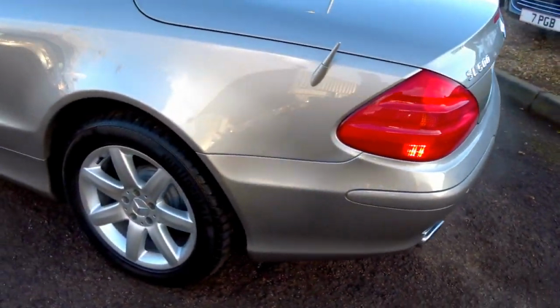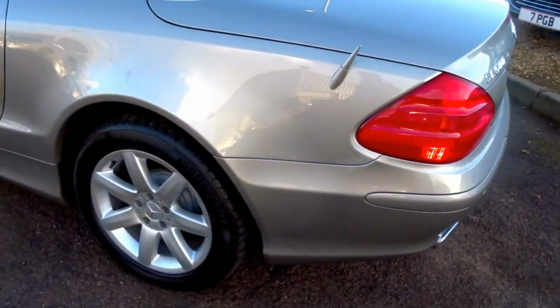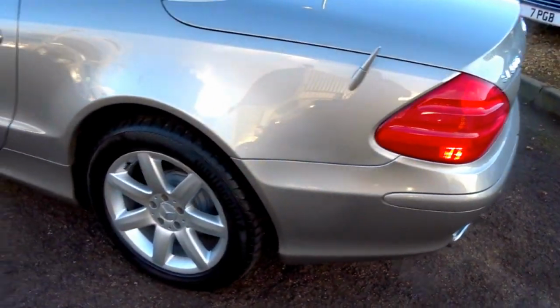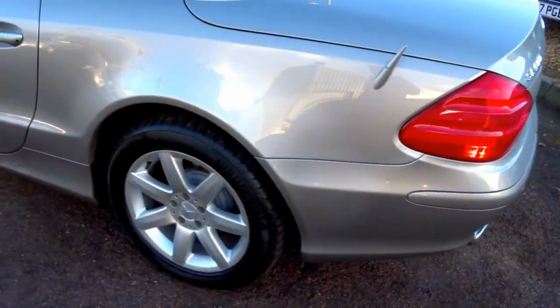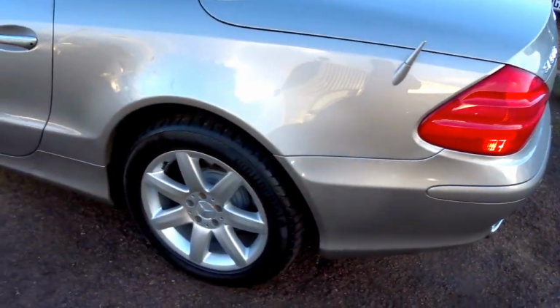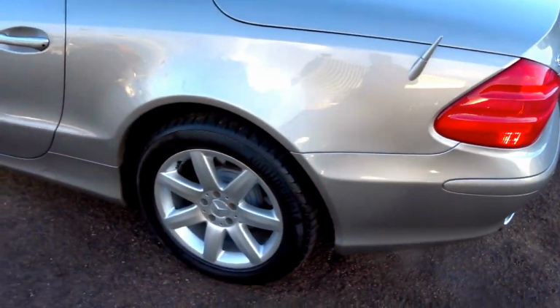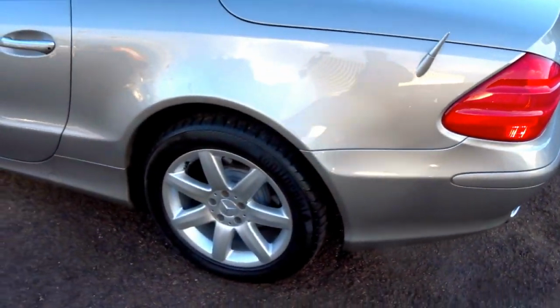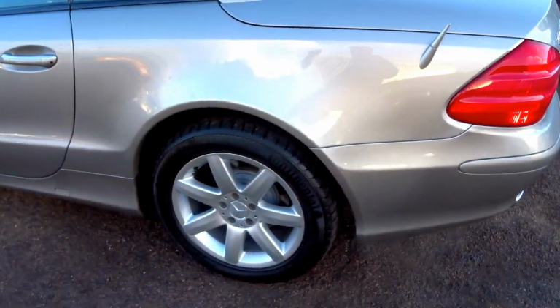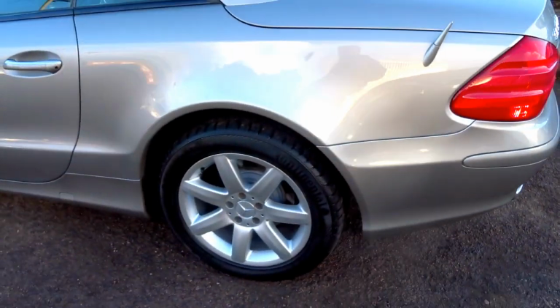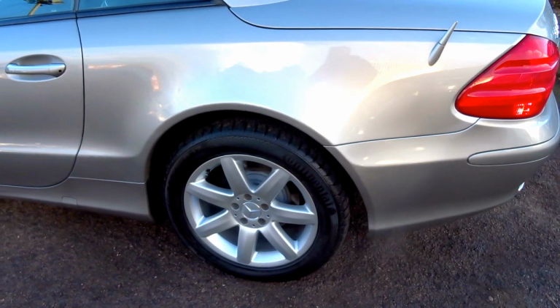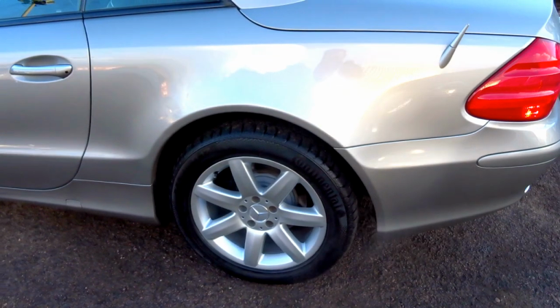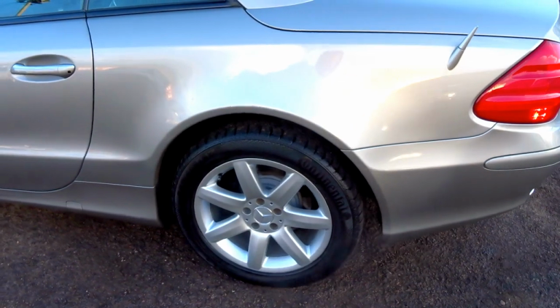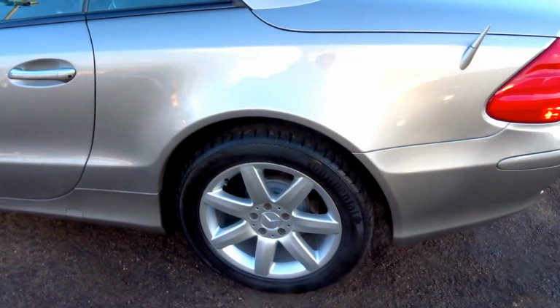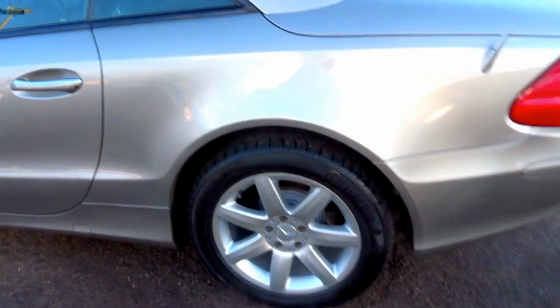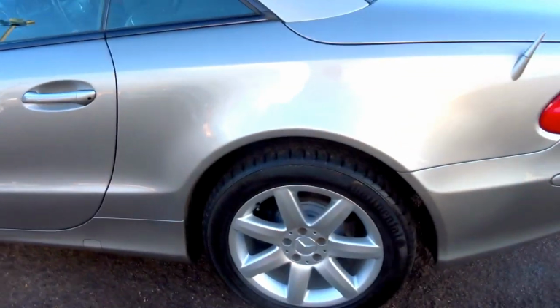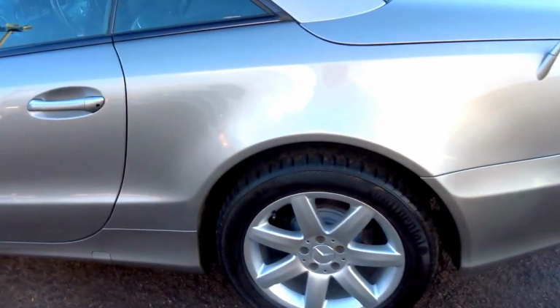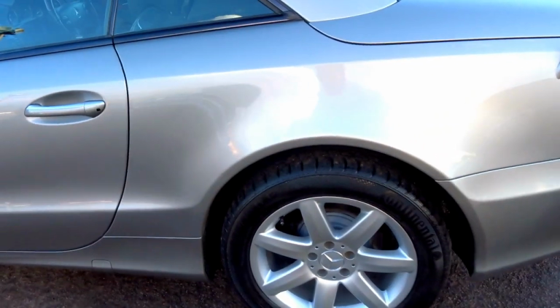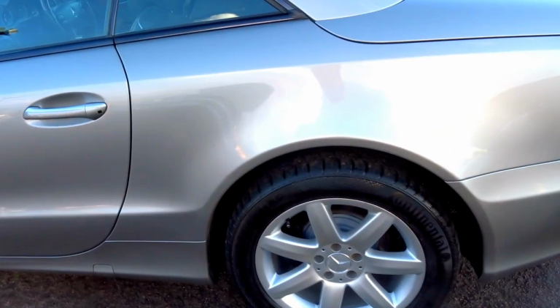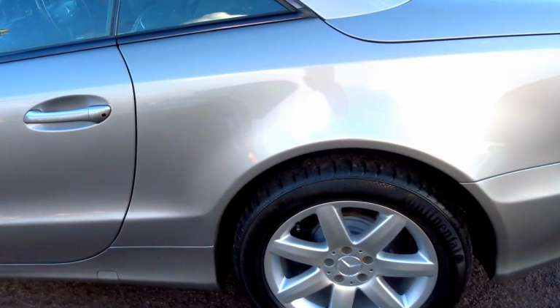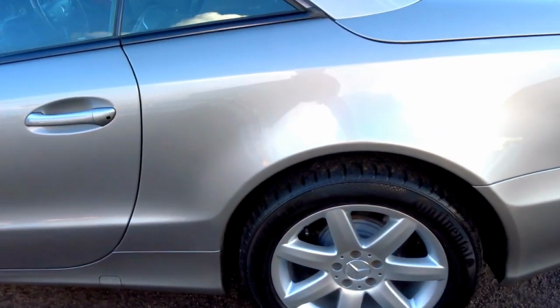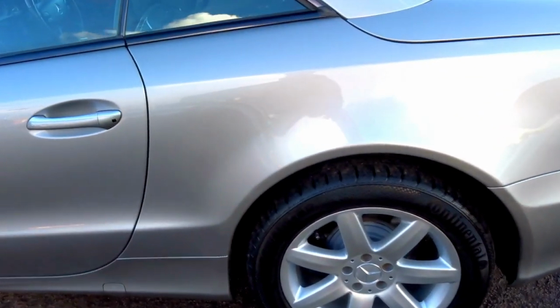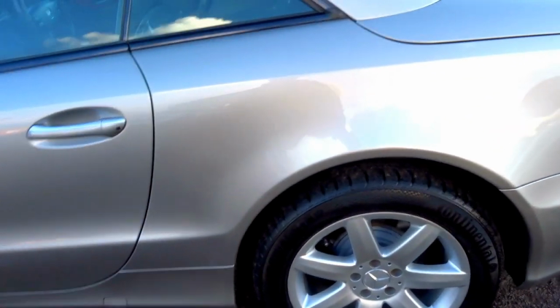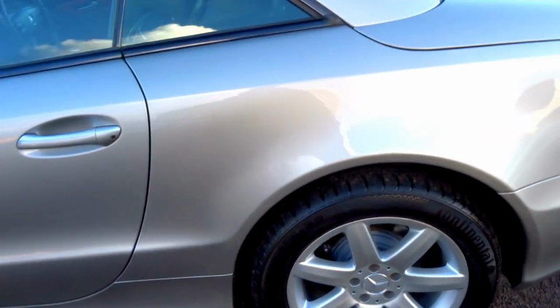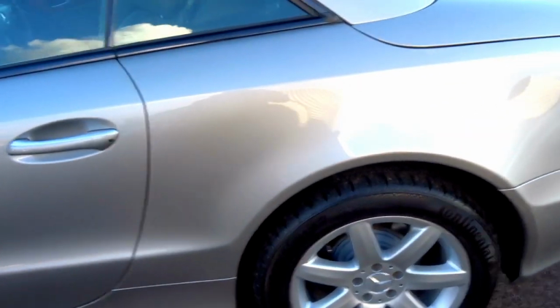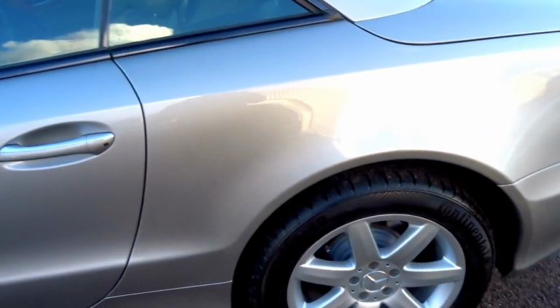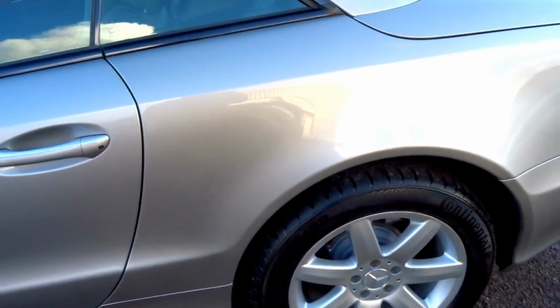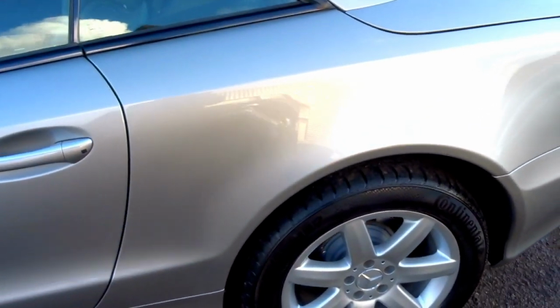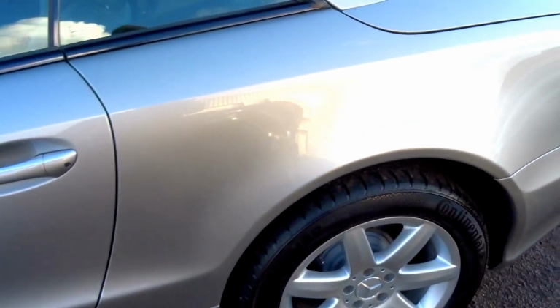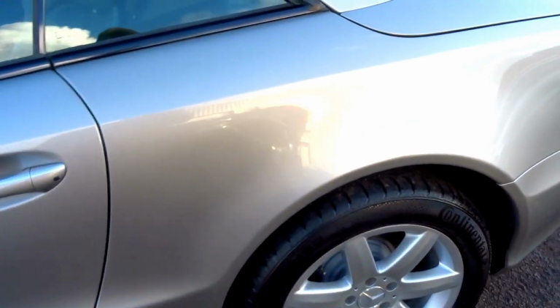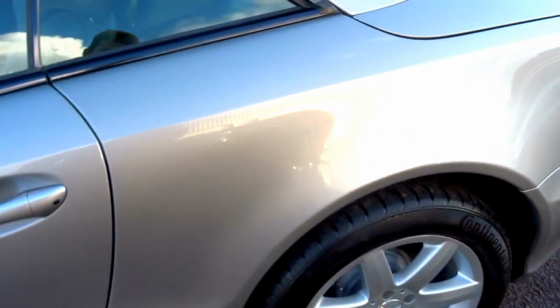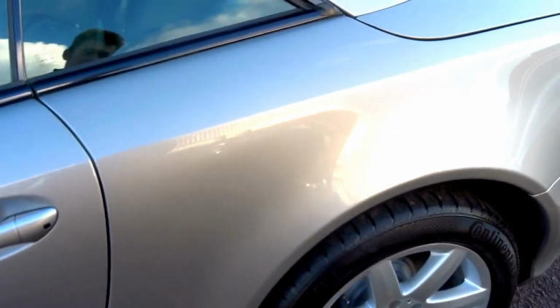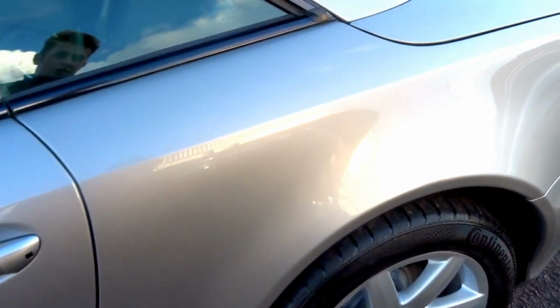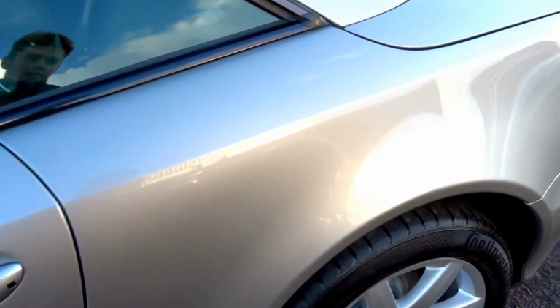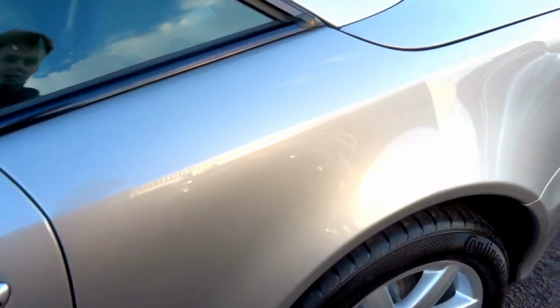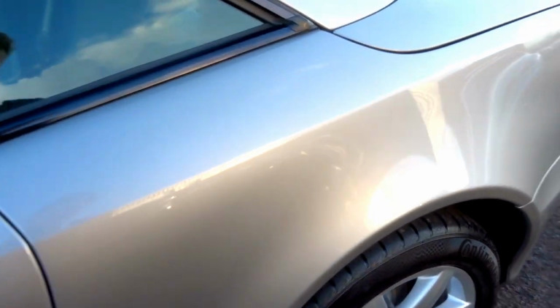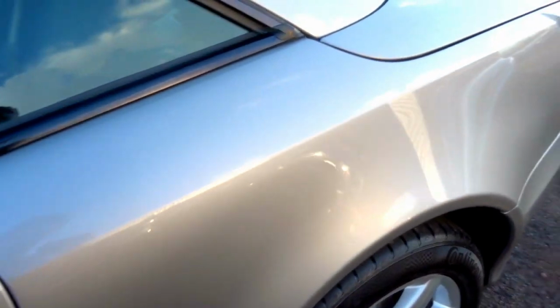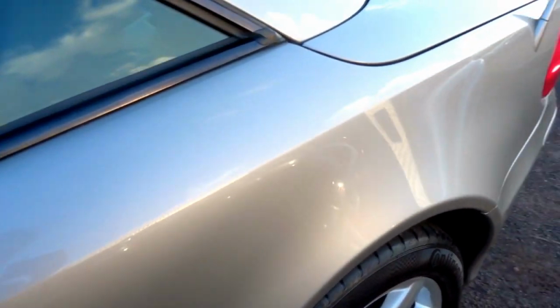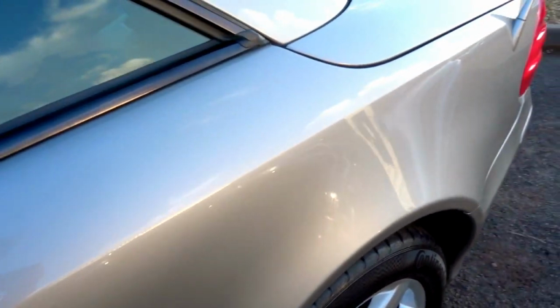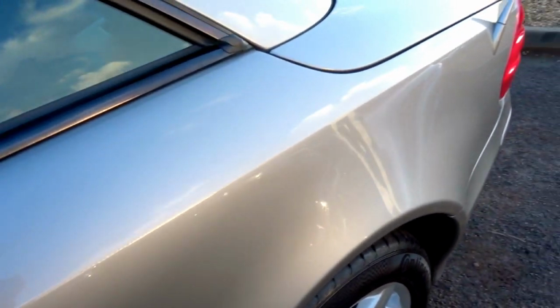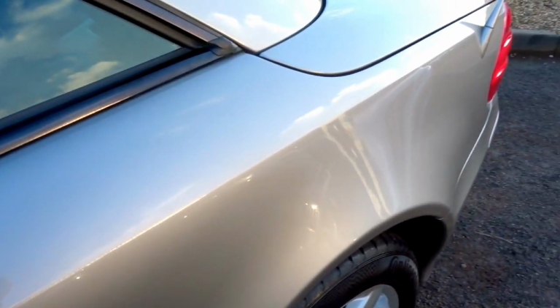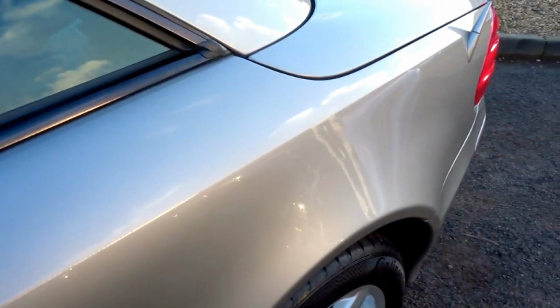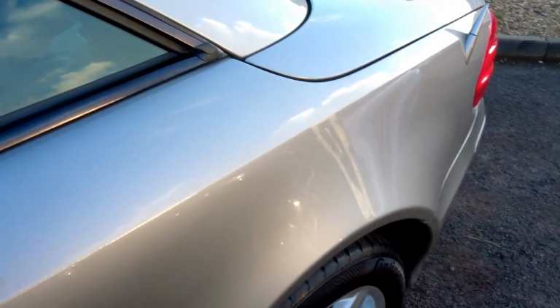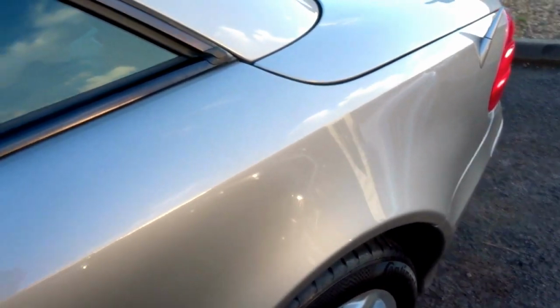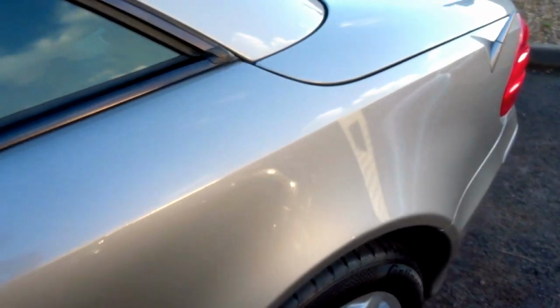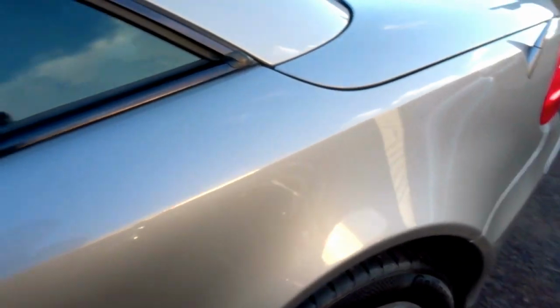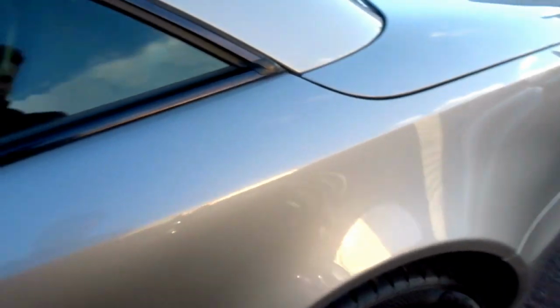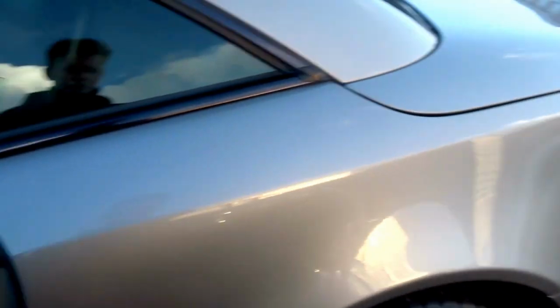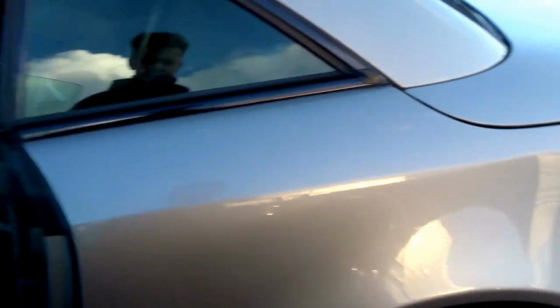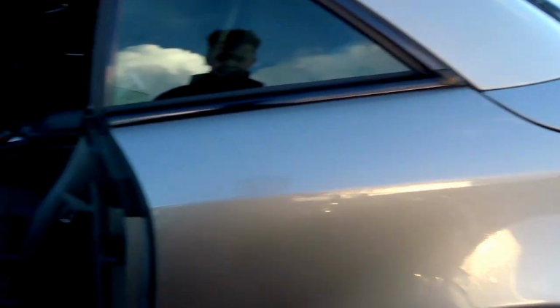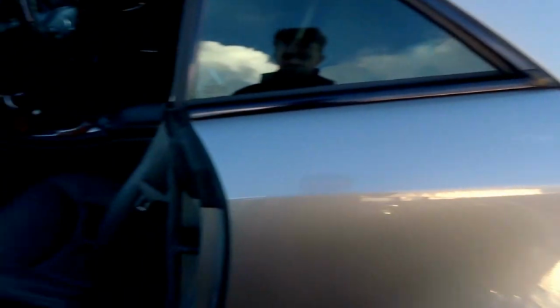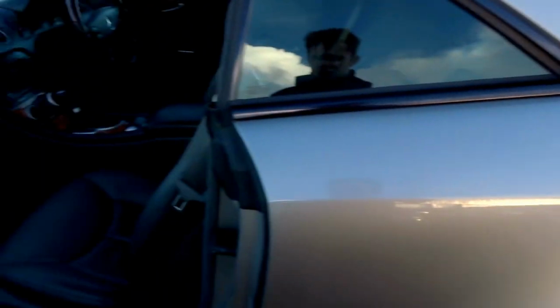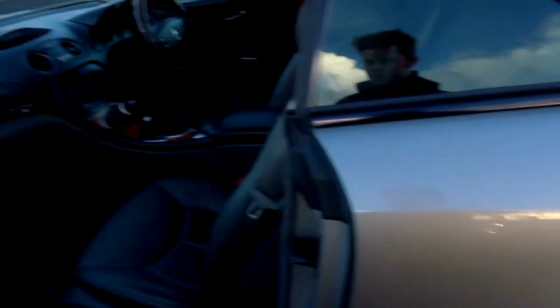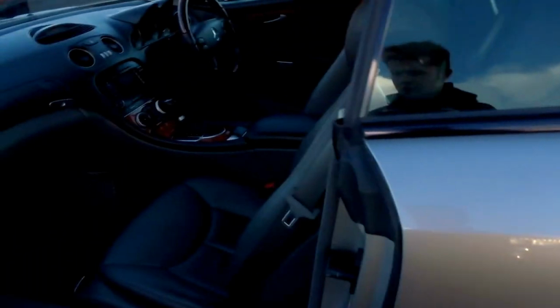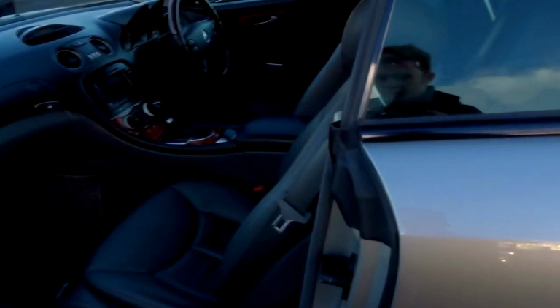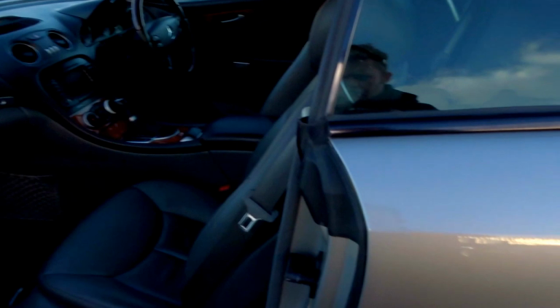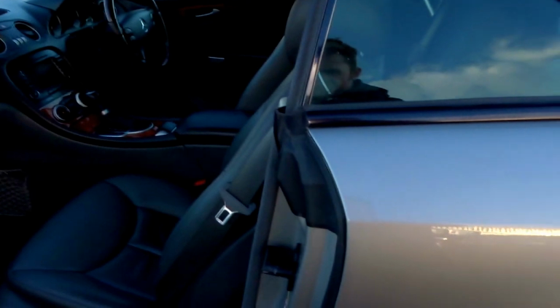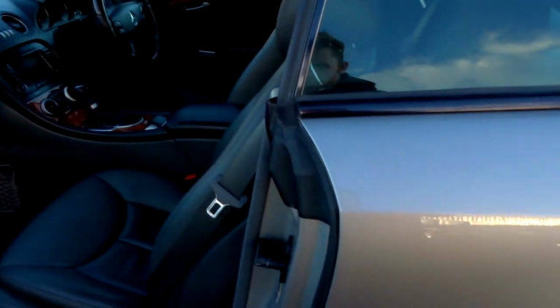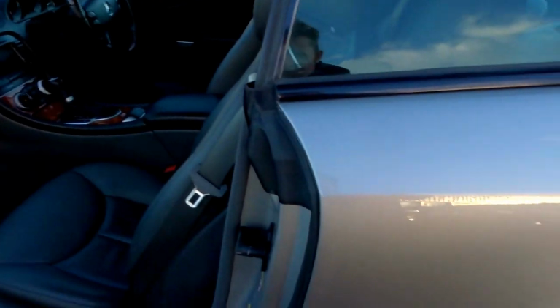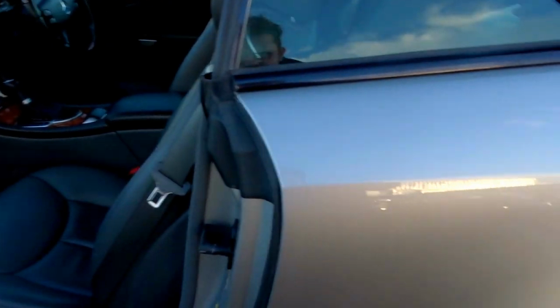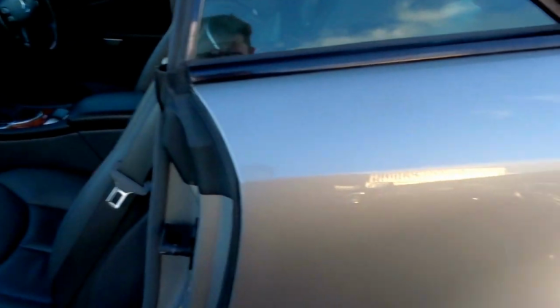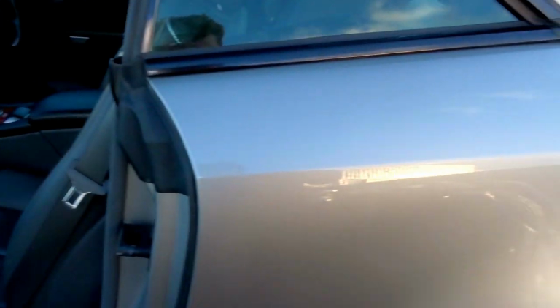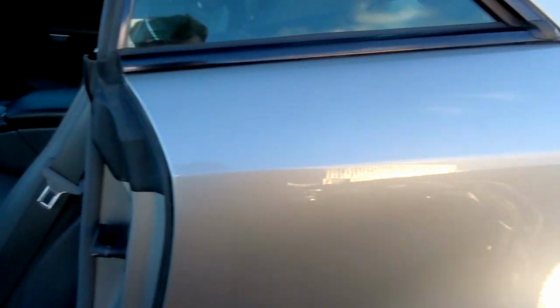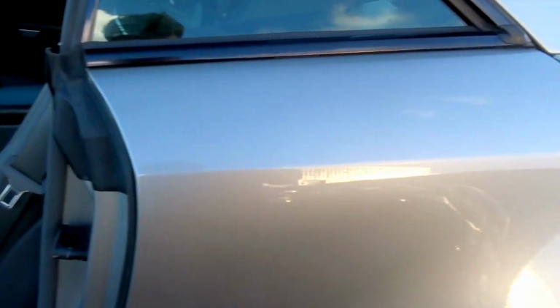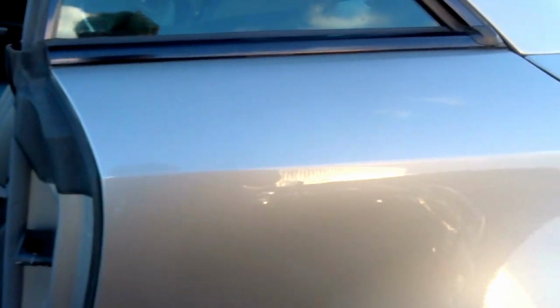Four Continental tyres with lots of tread left on them. Beautiful silver — graphite grey almost.